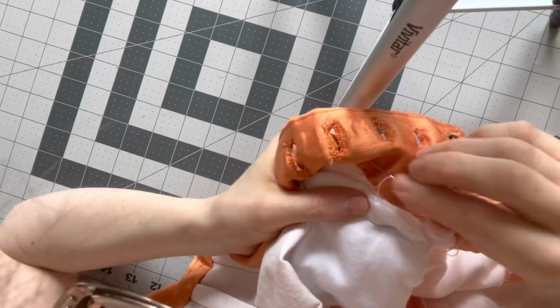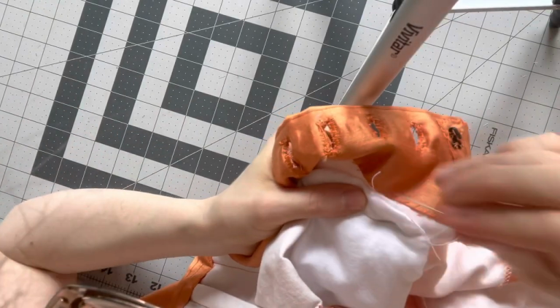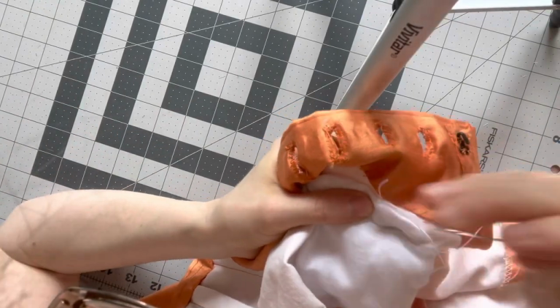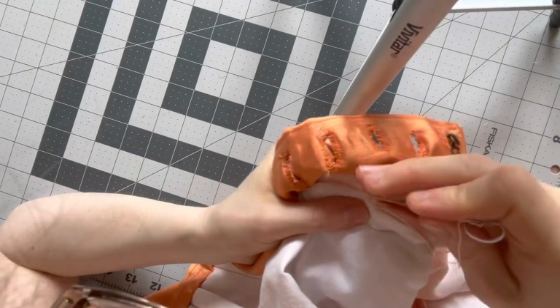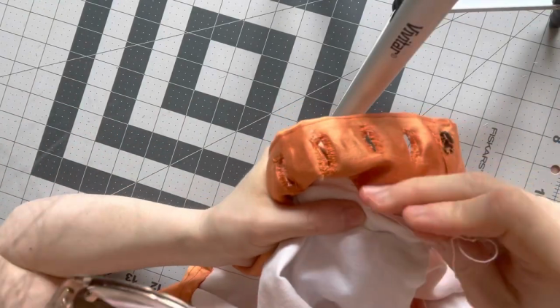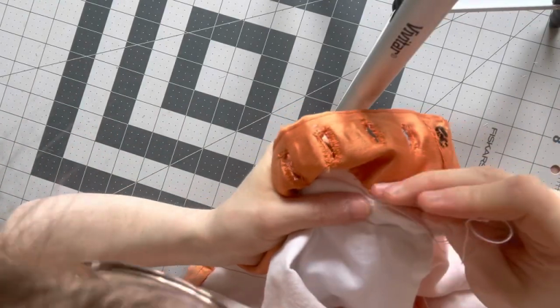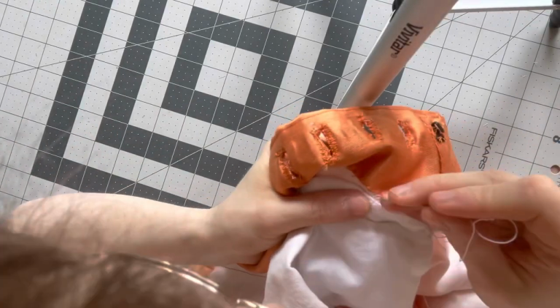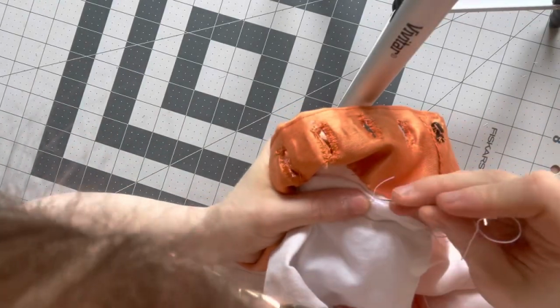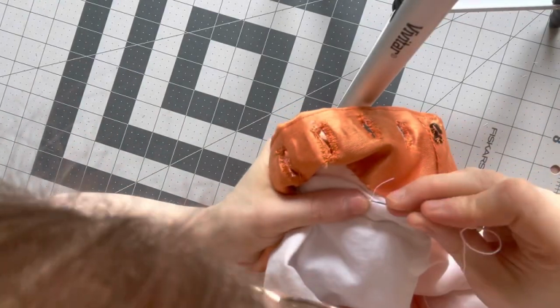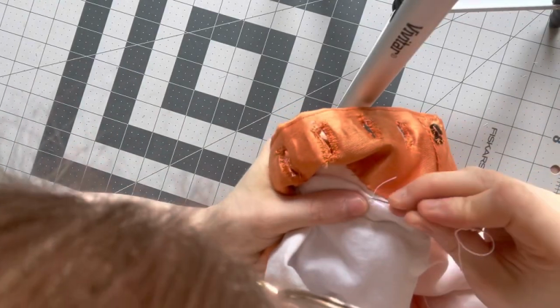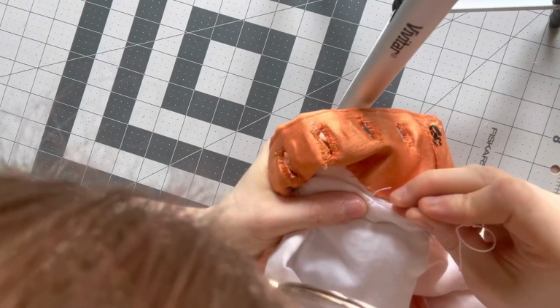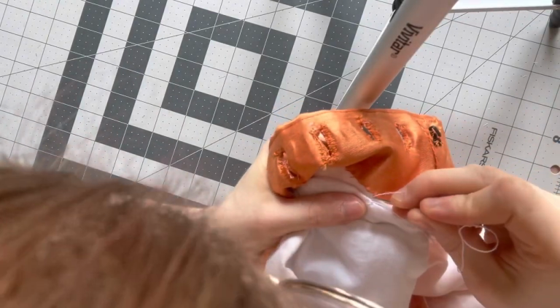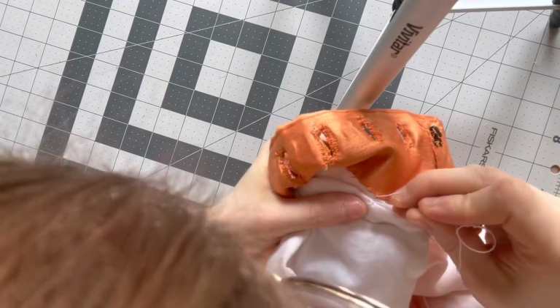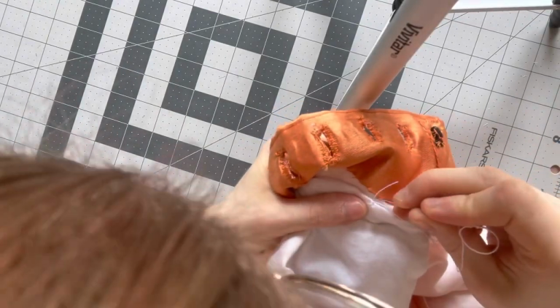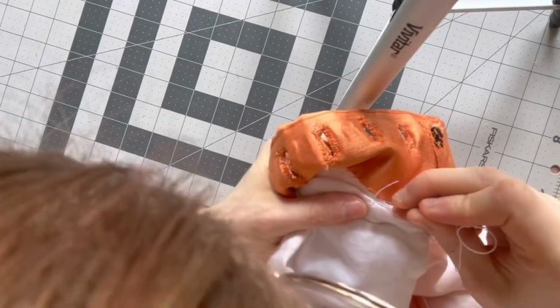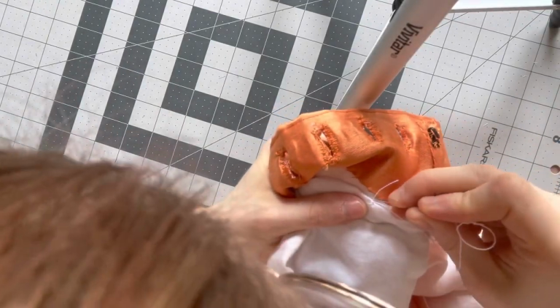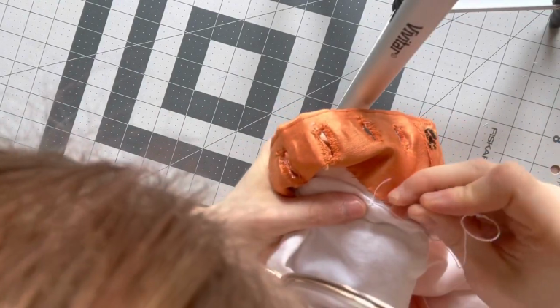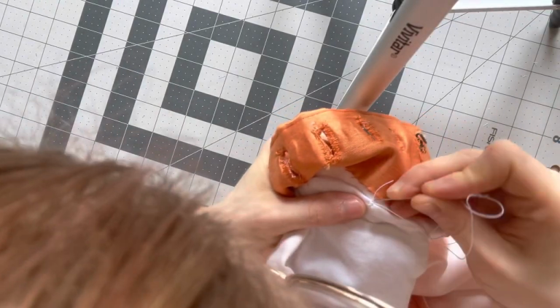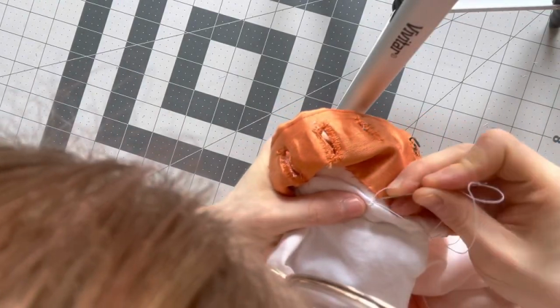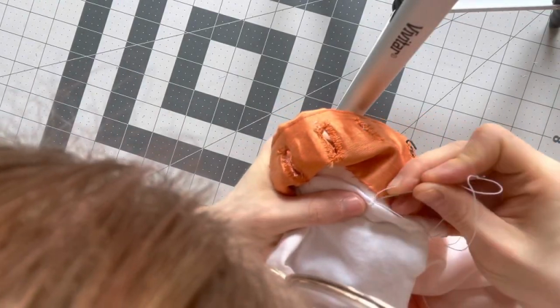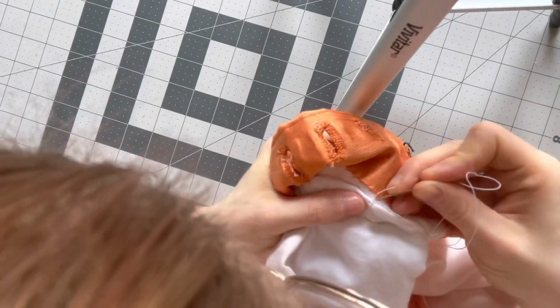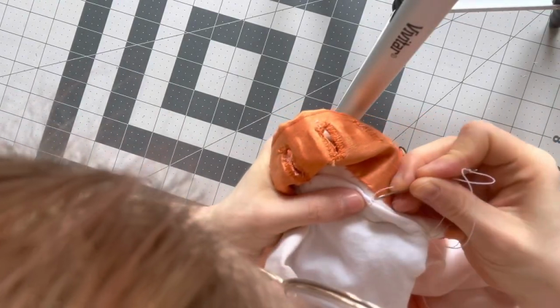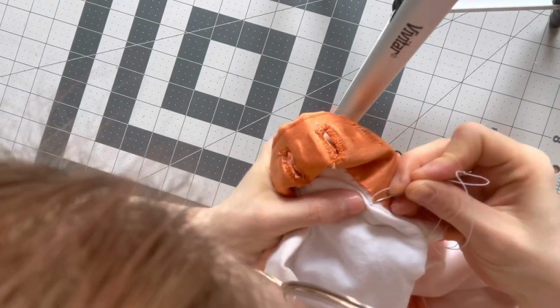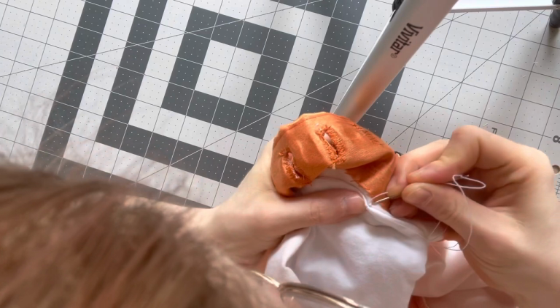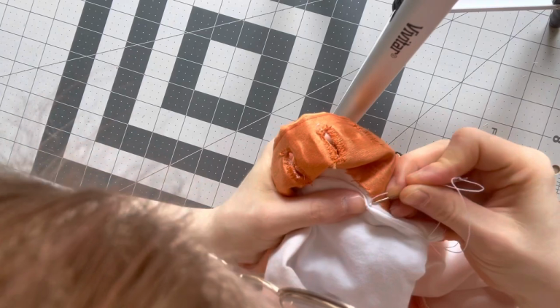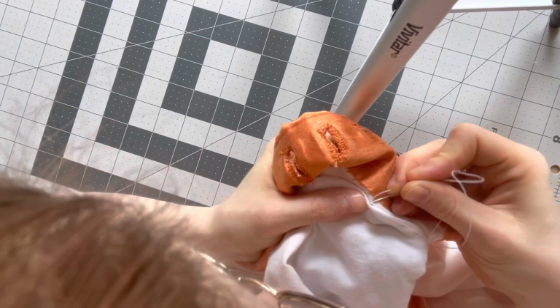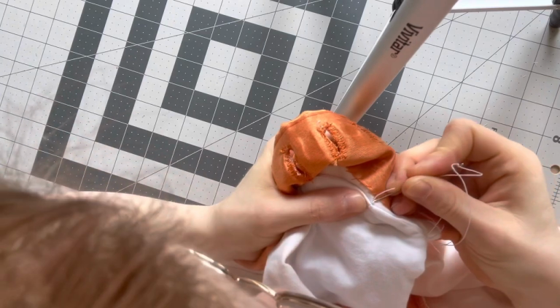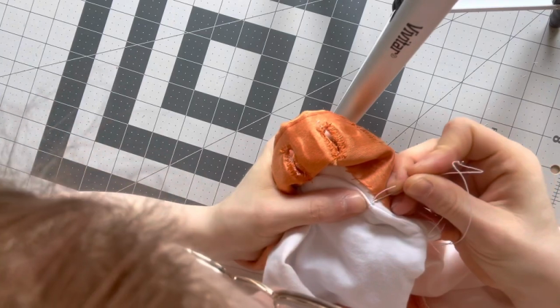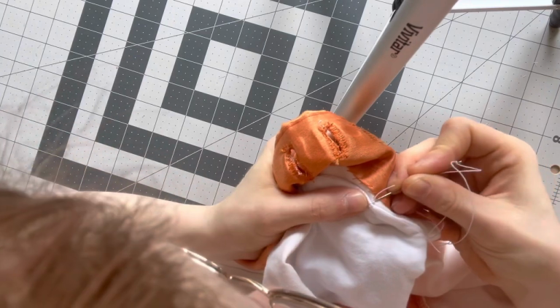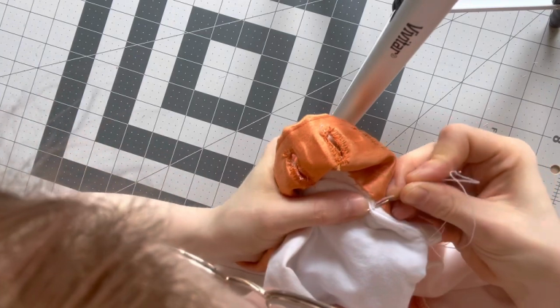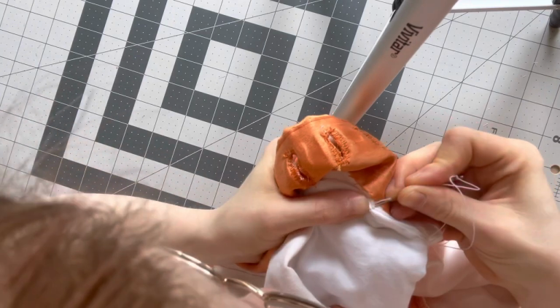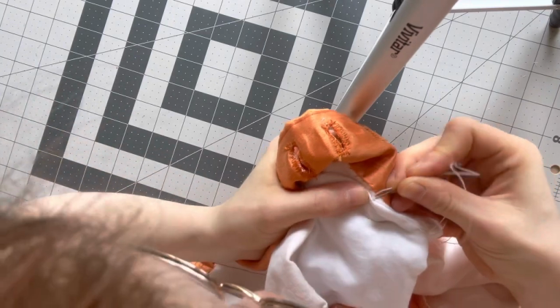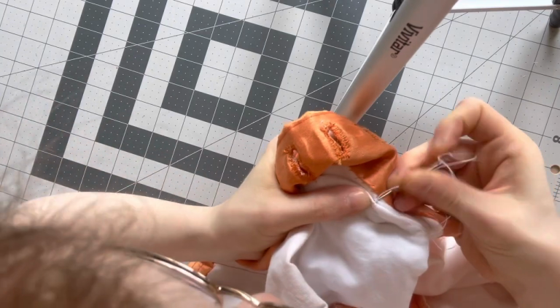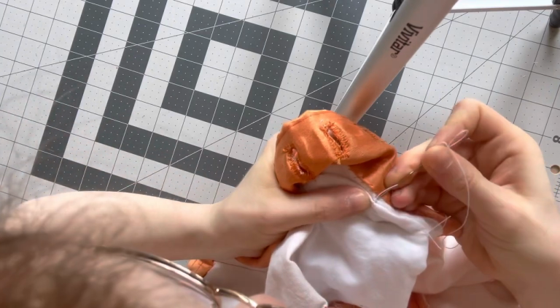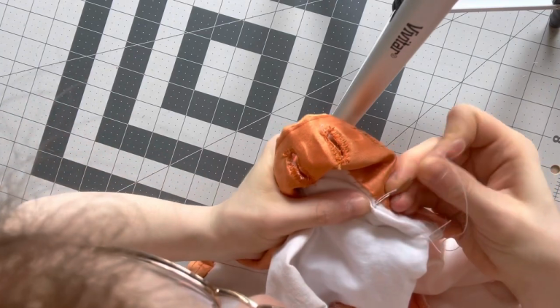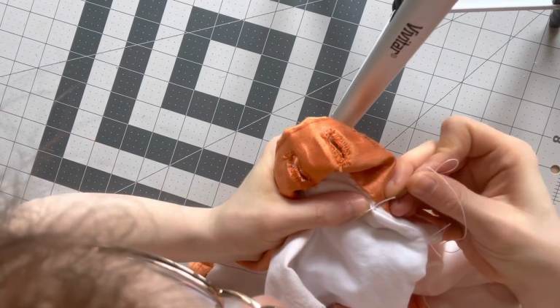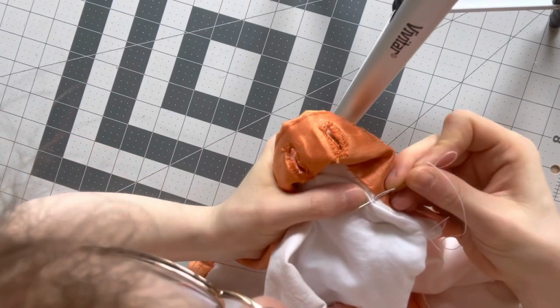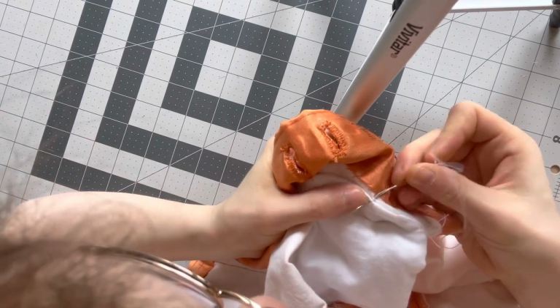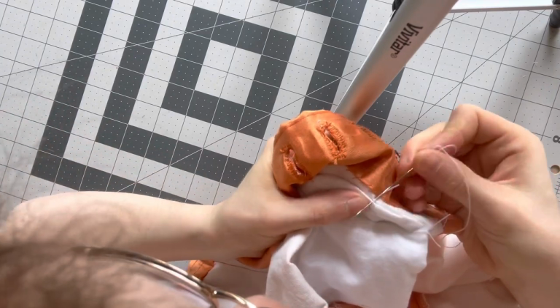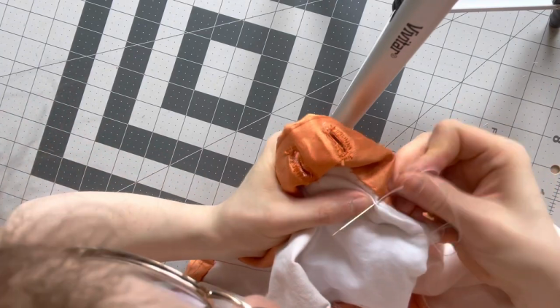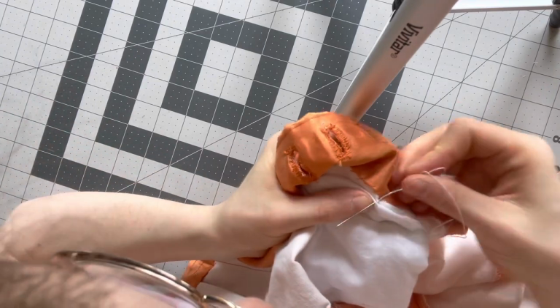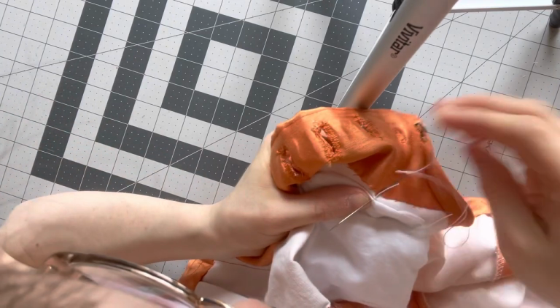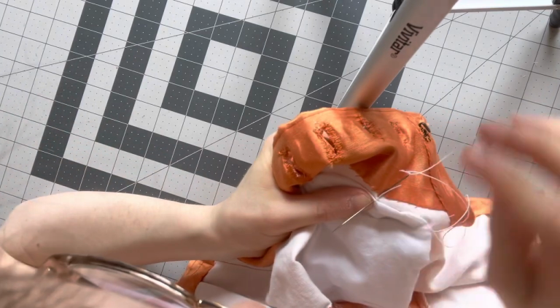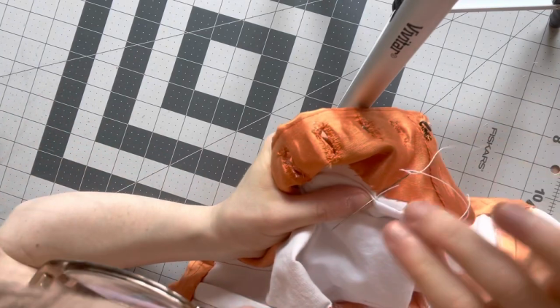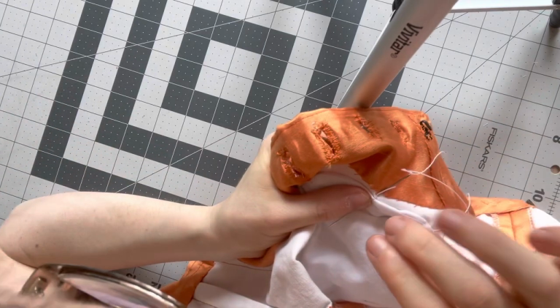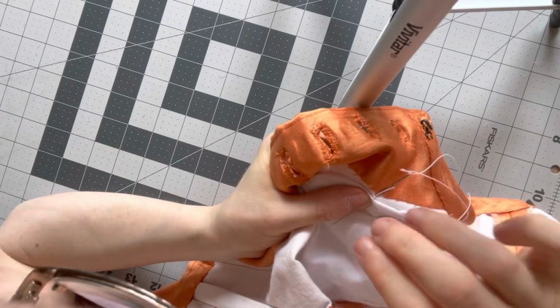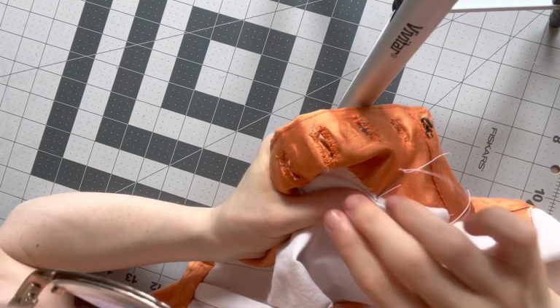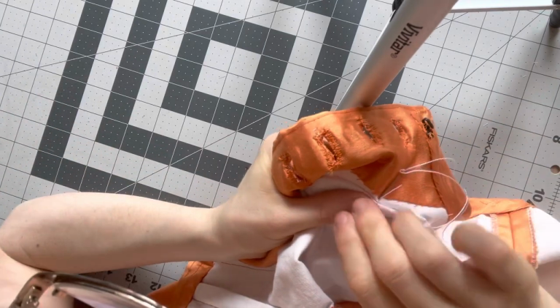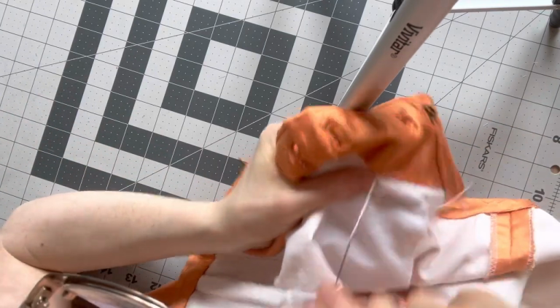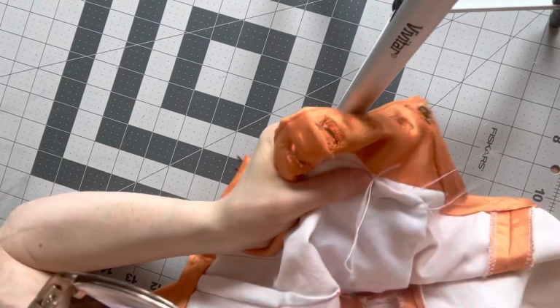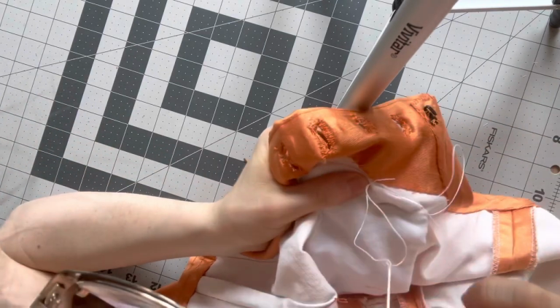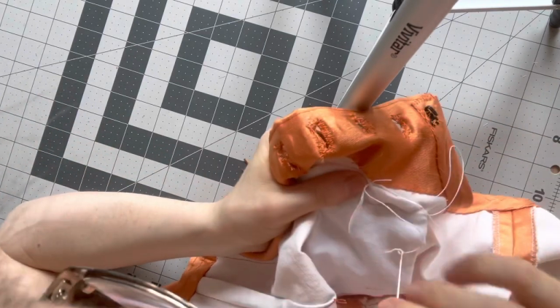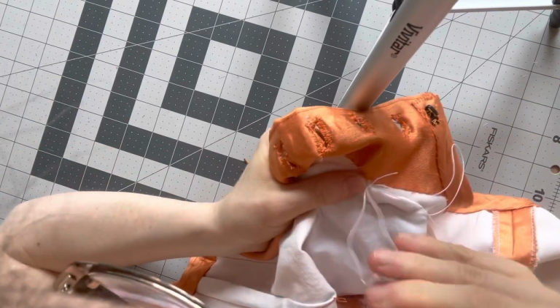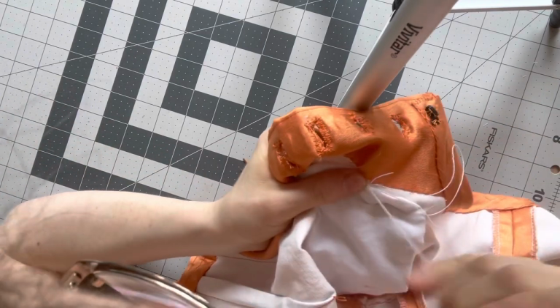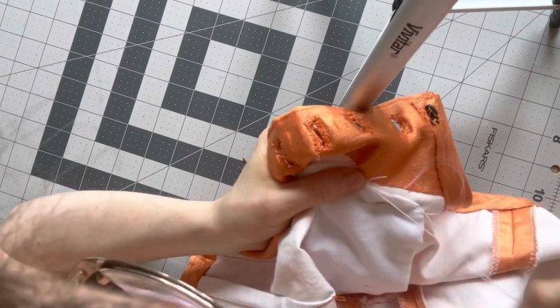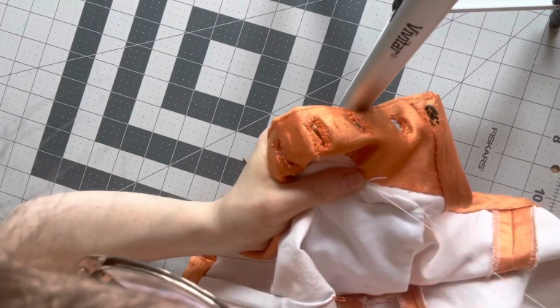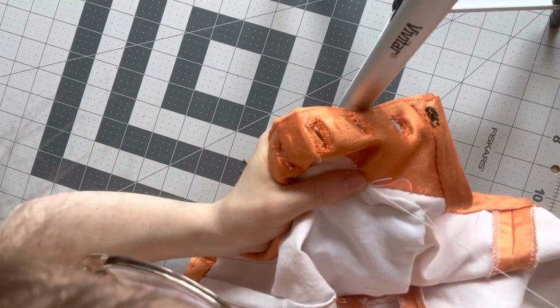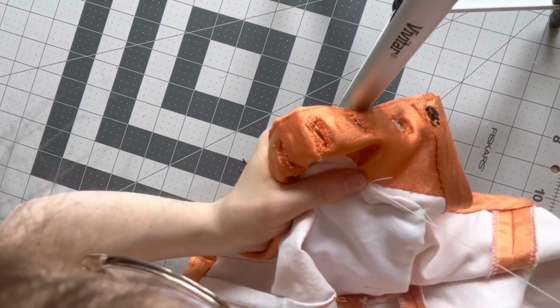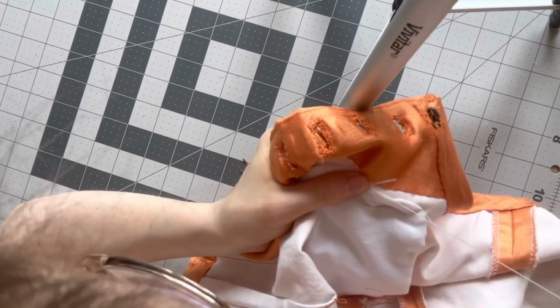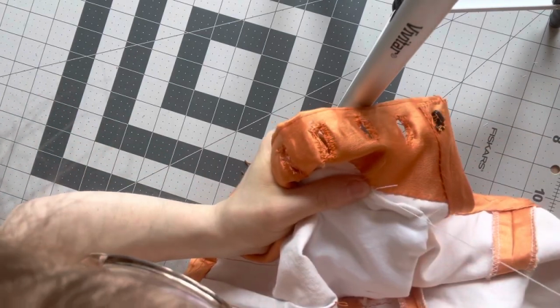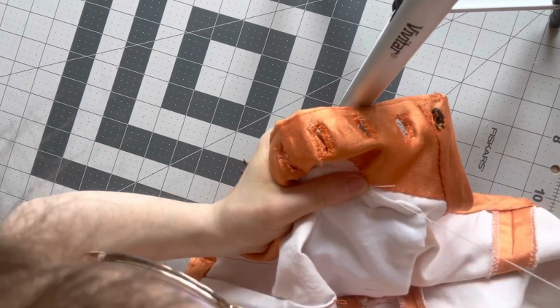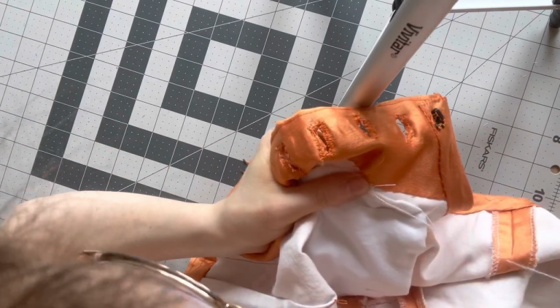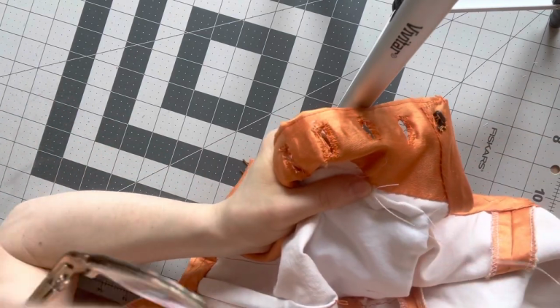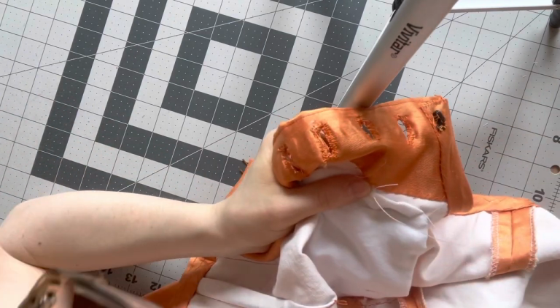And the final step is to tack the padding into the bodice — I am just picking up on the lining right there.